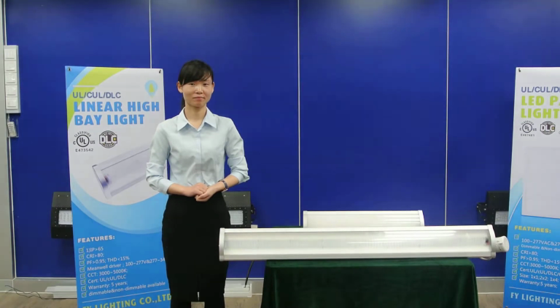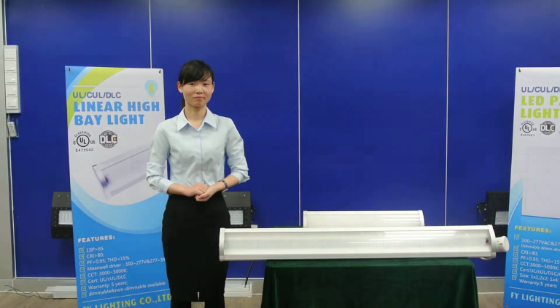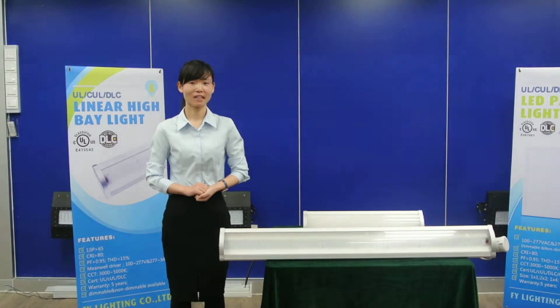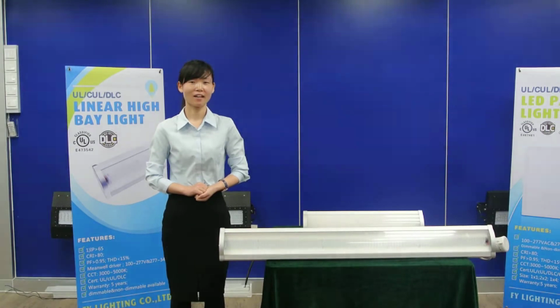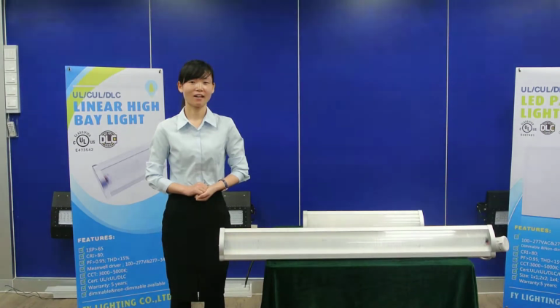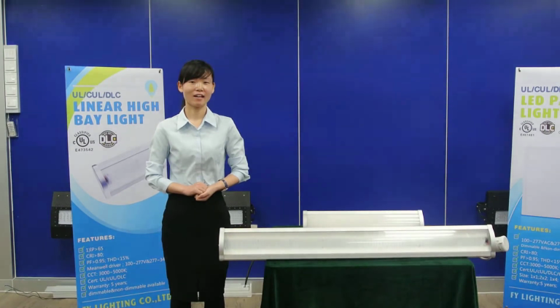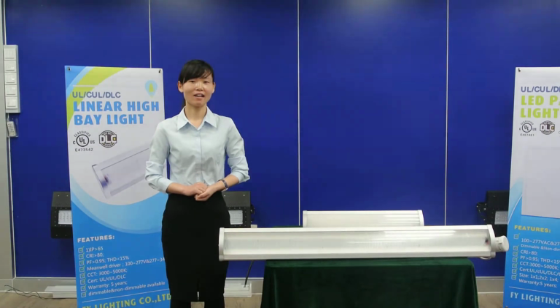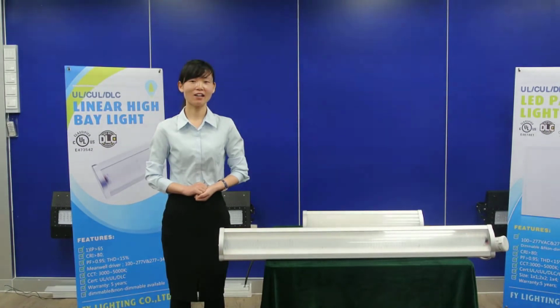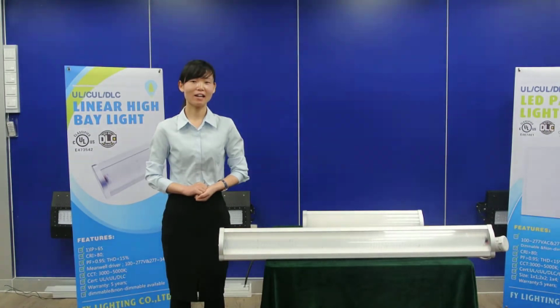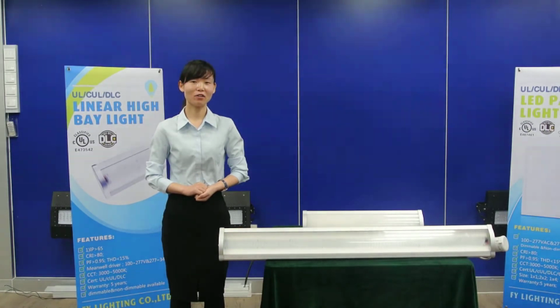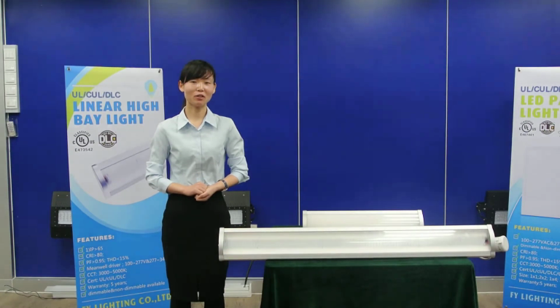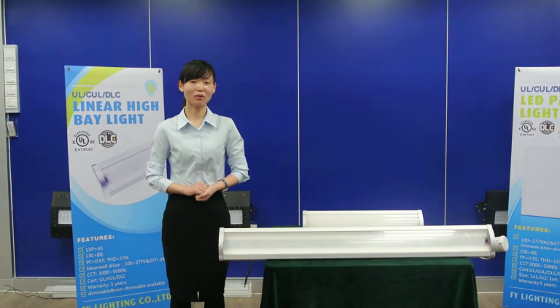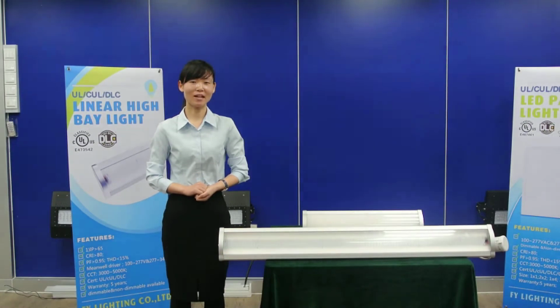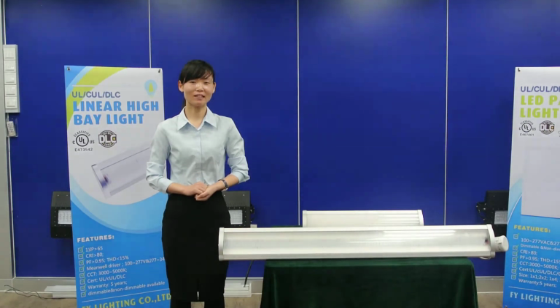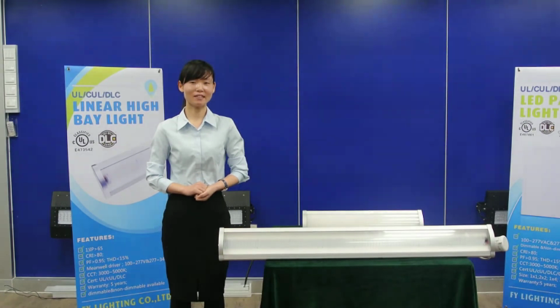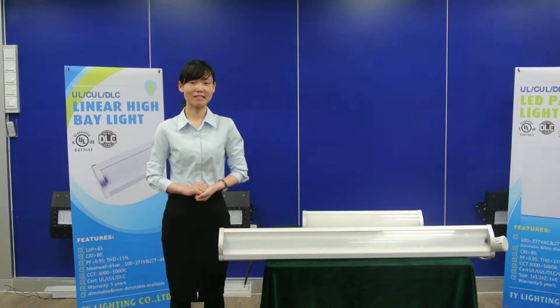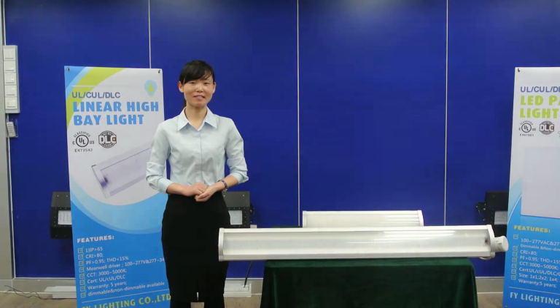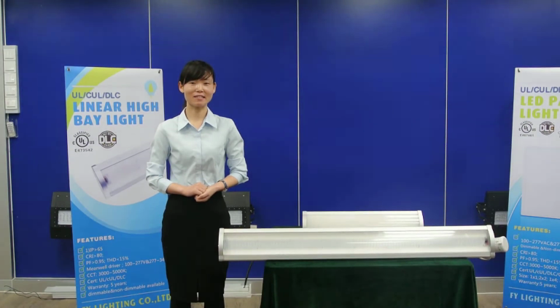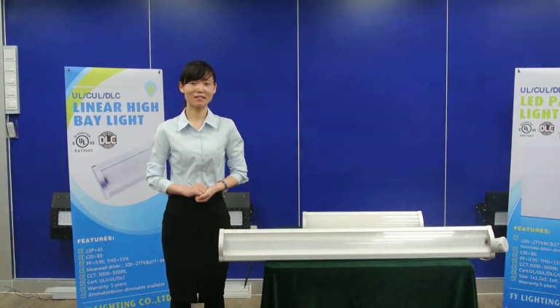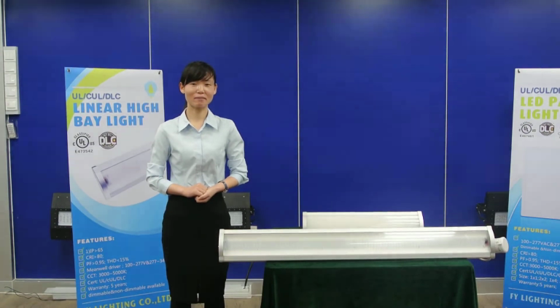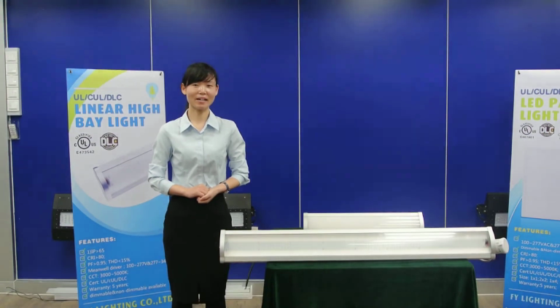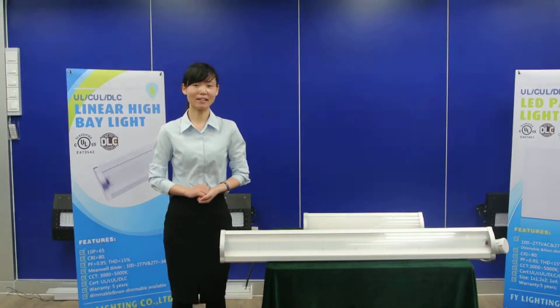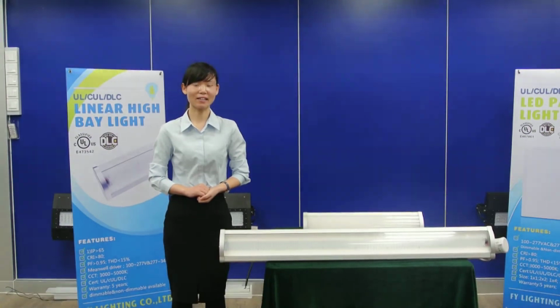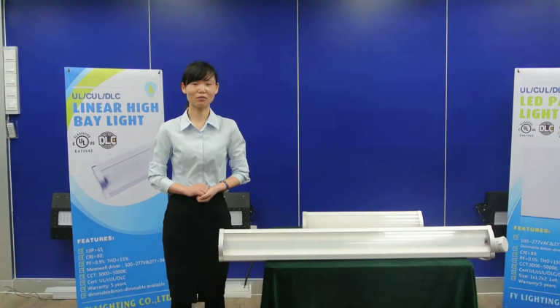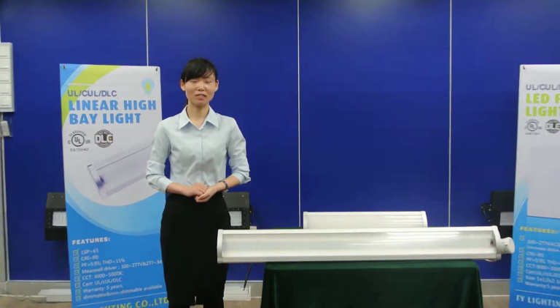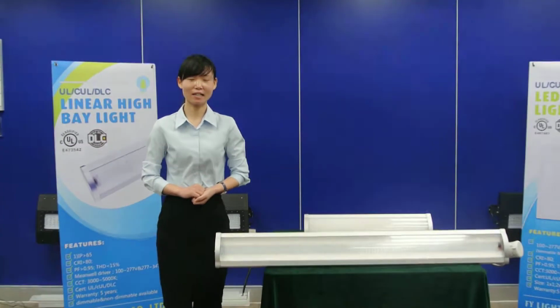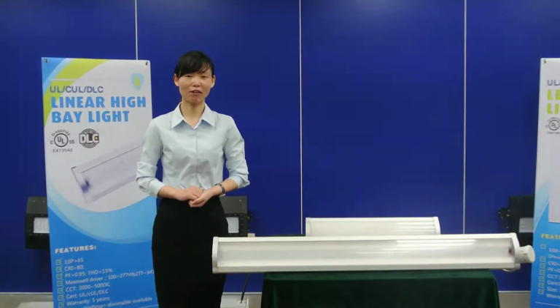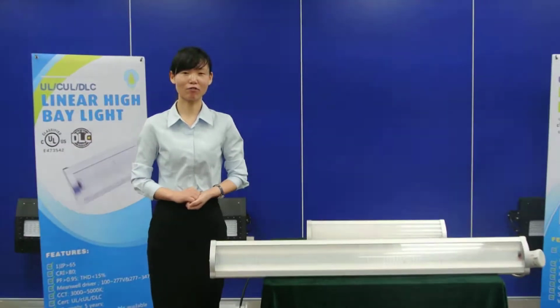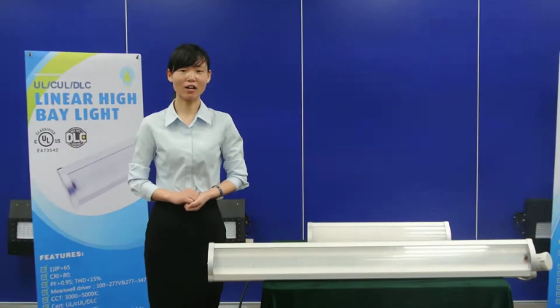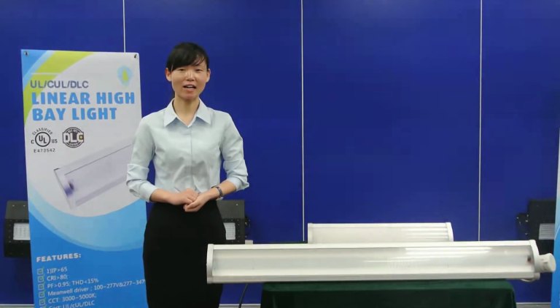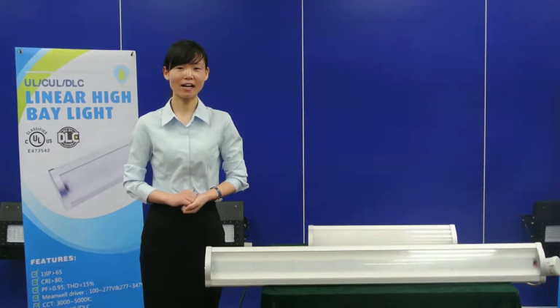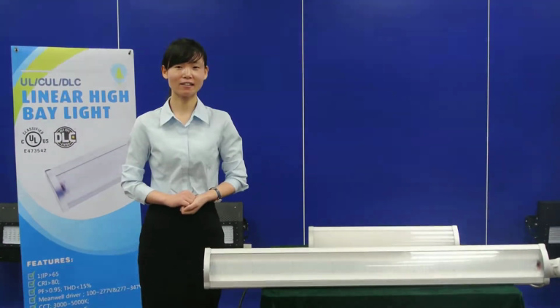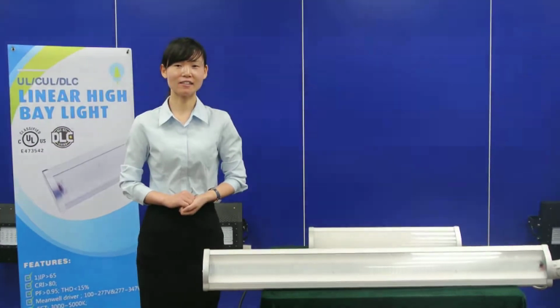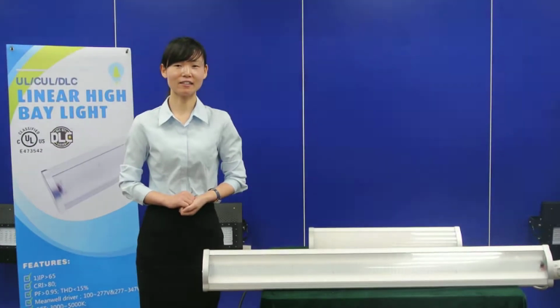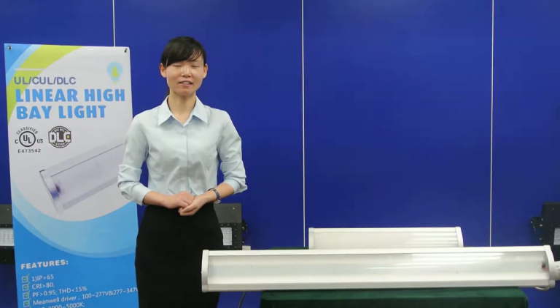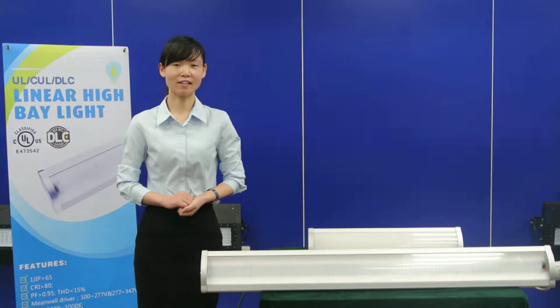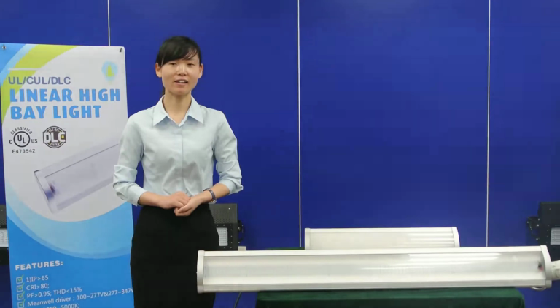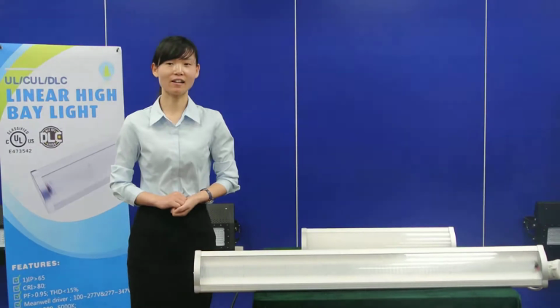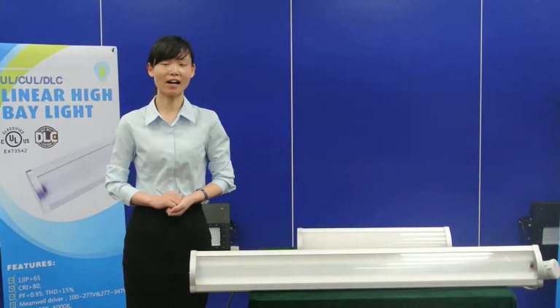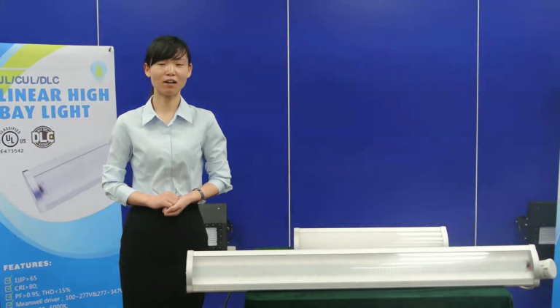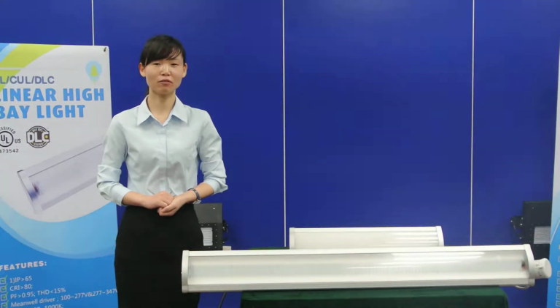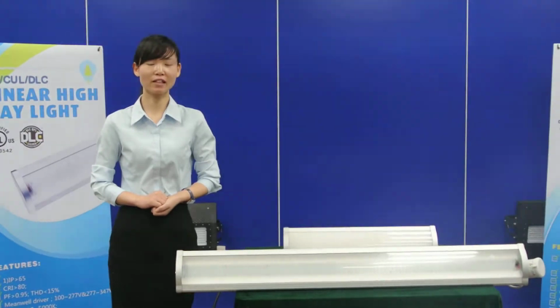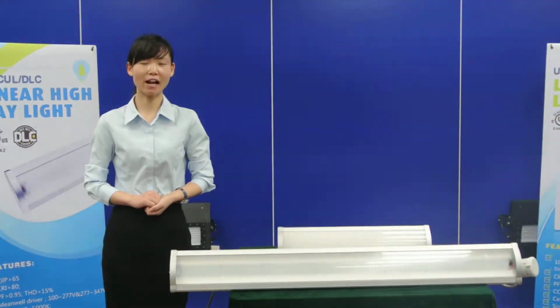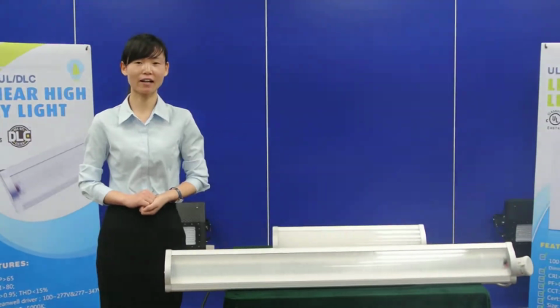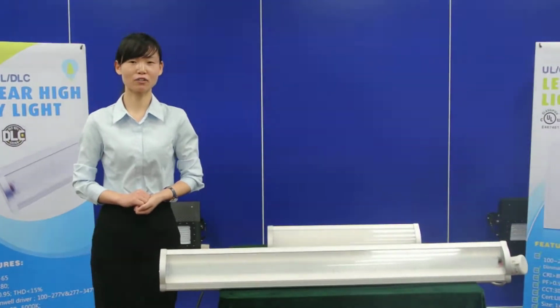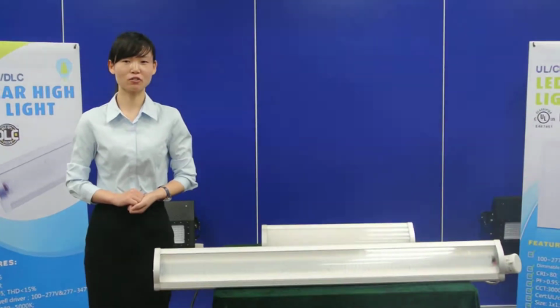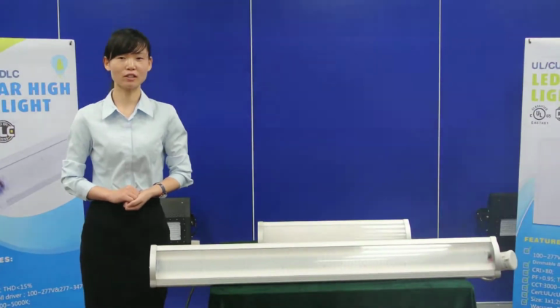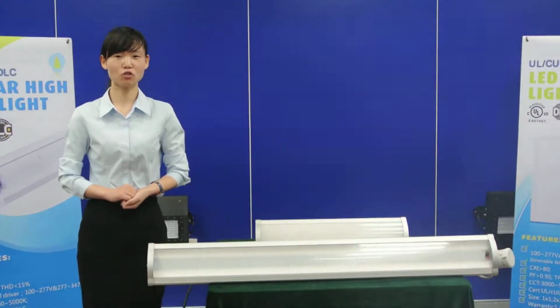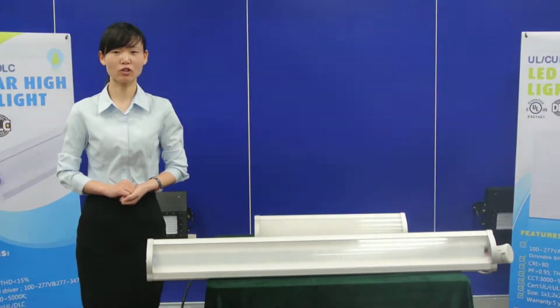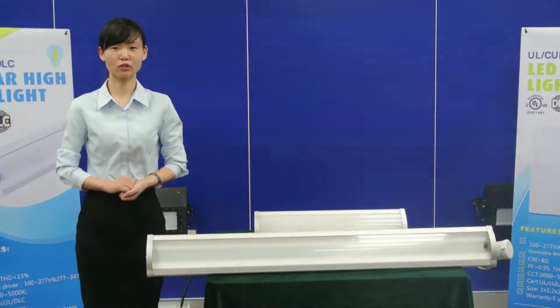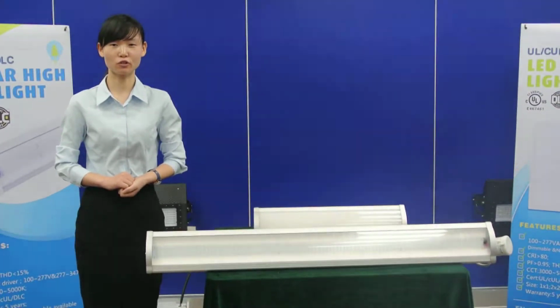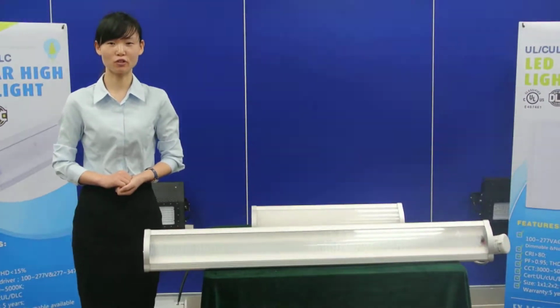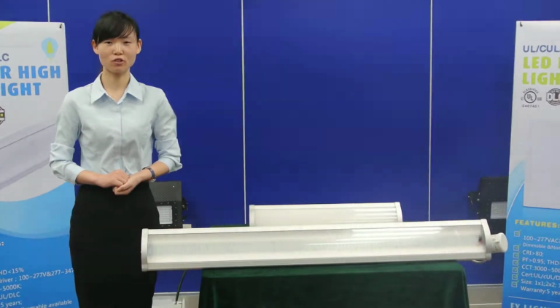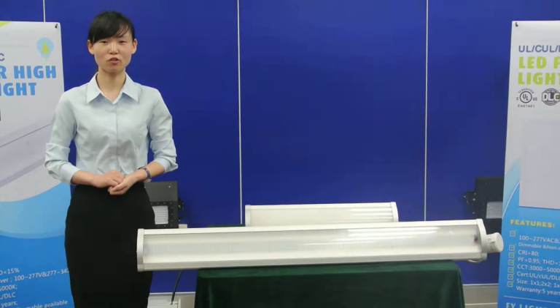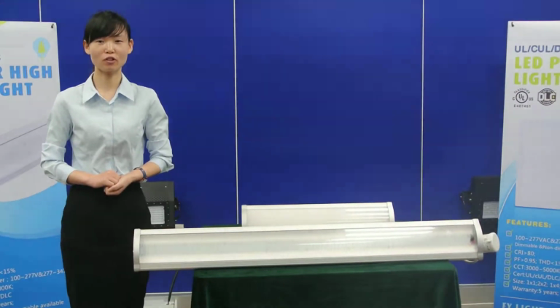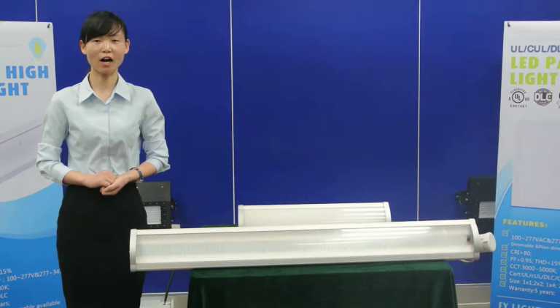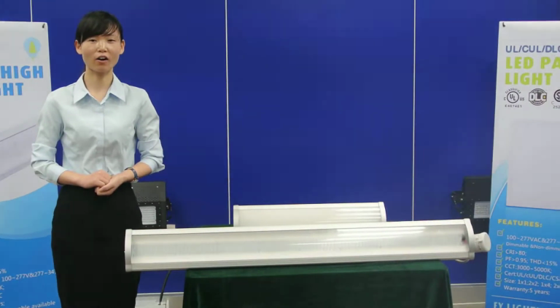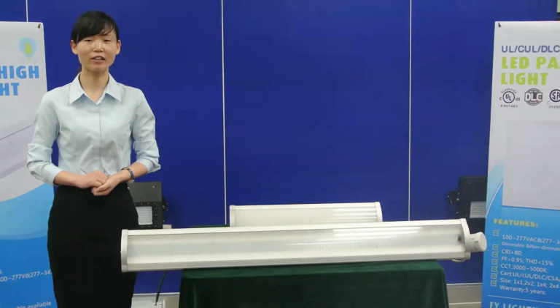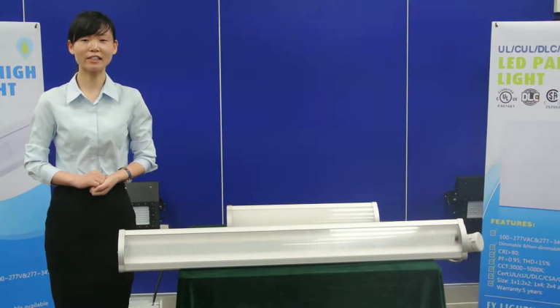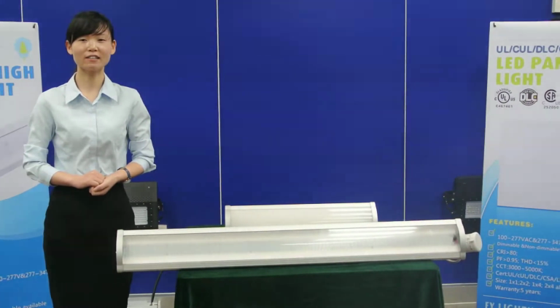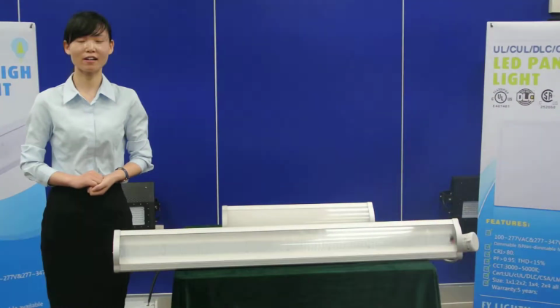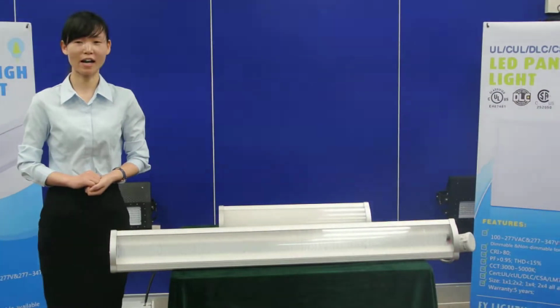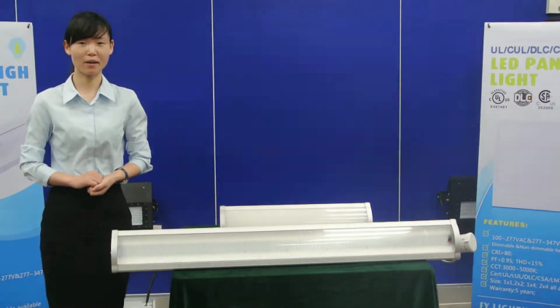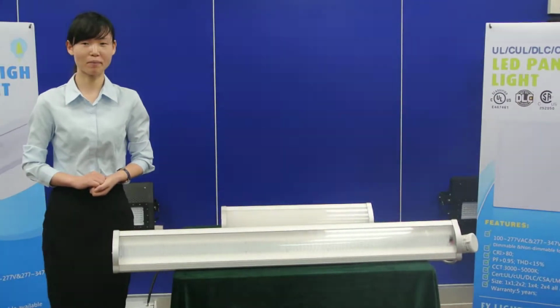Hello everyone, this is Becky with FY Lighting. Here I would like to introduce you our linear highbay.